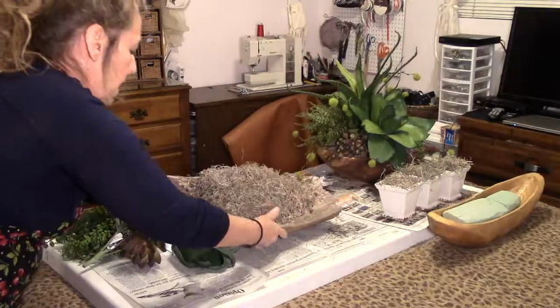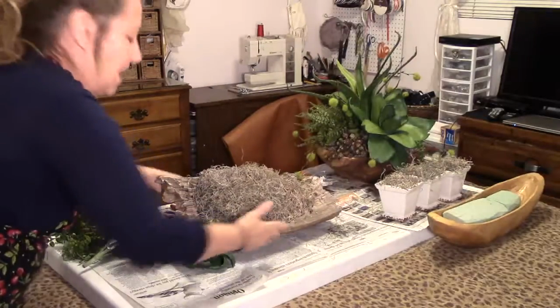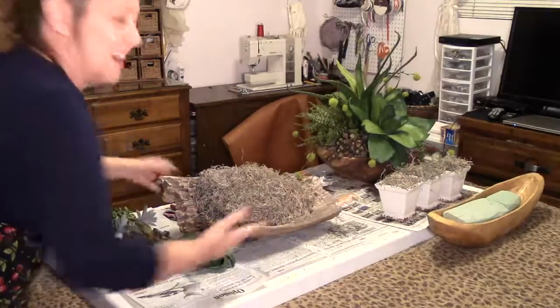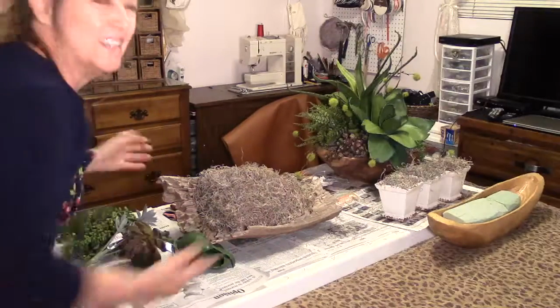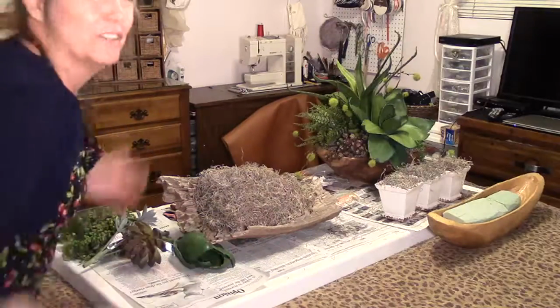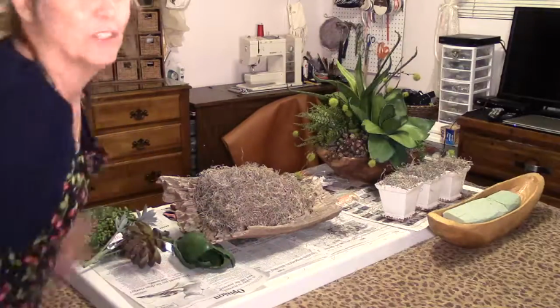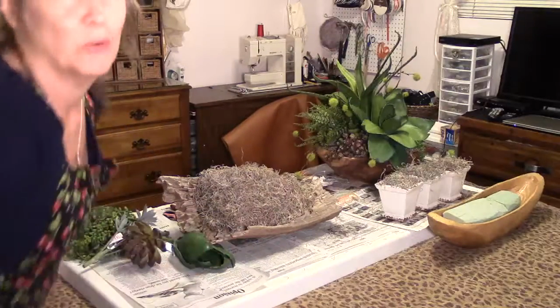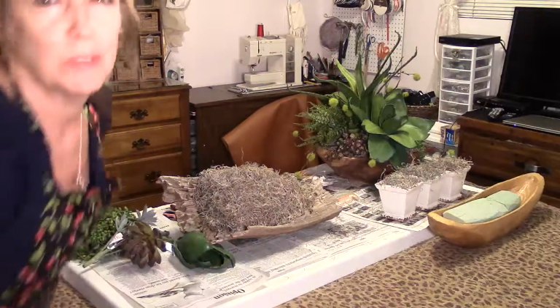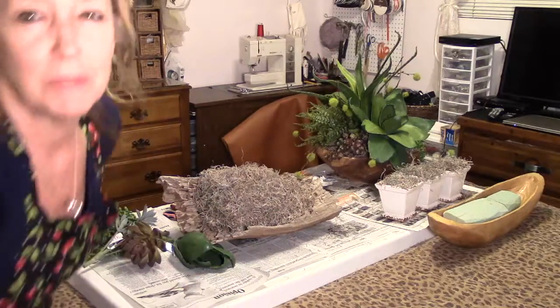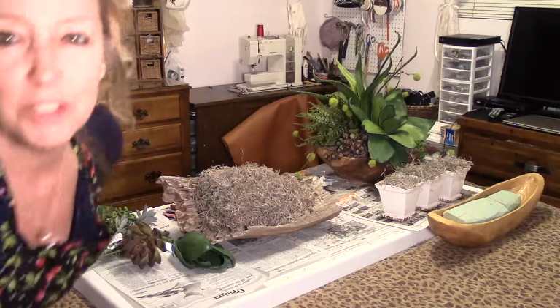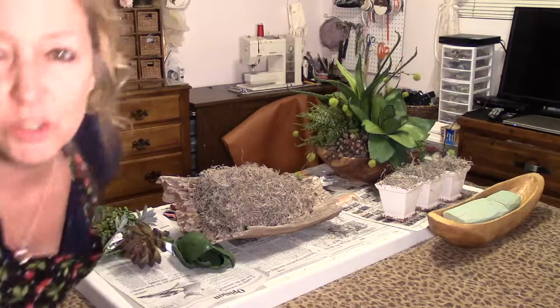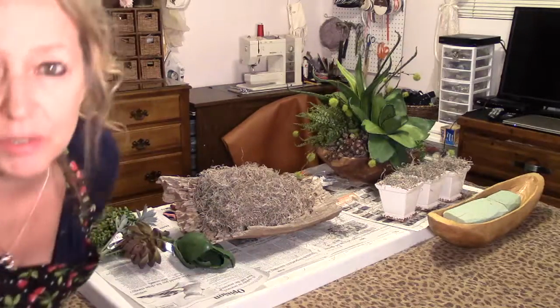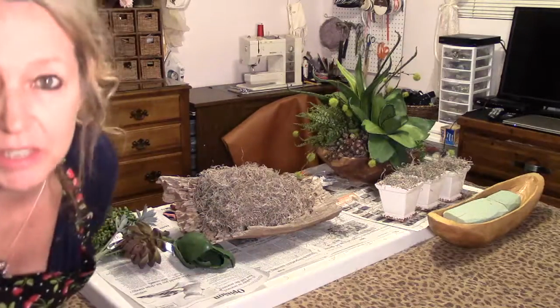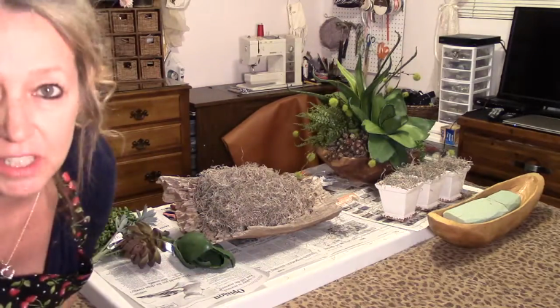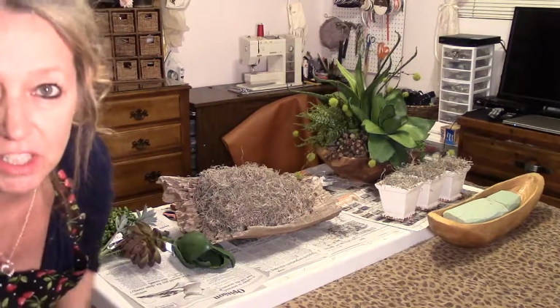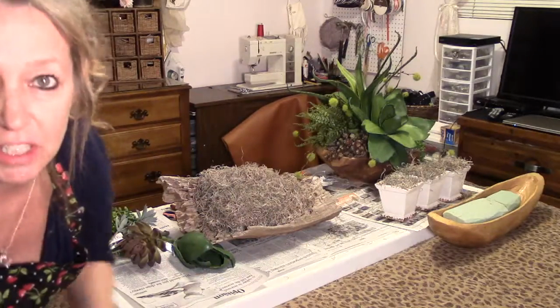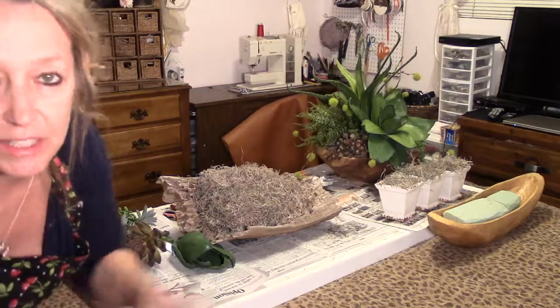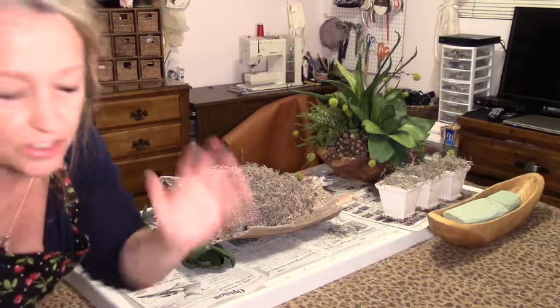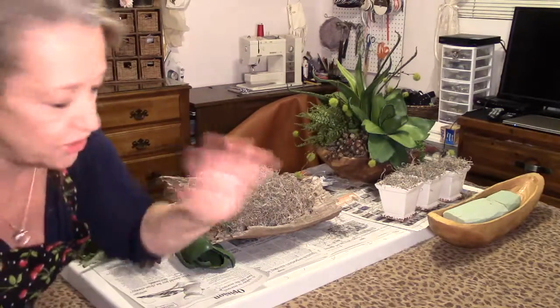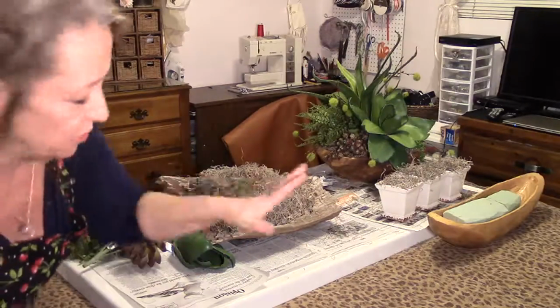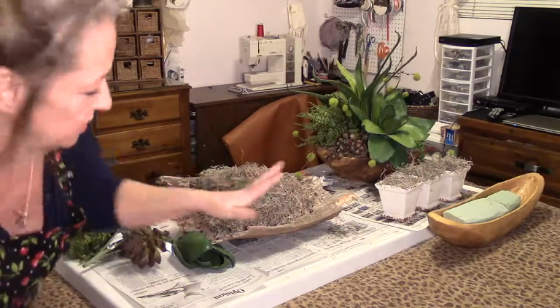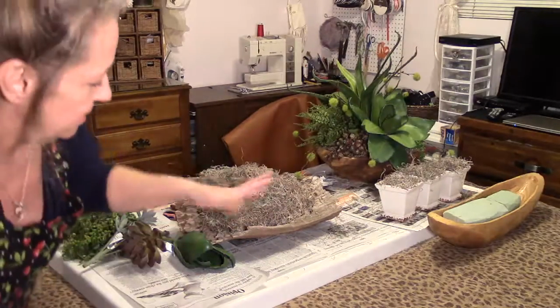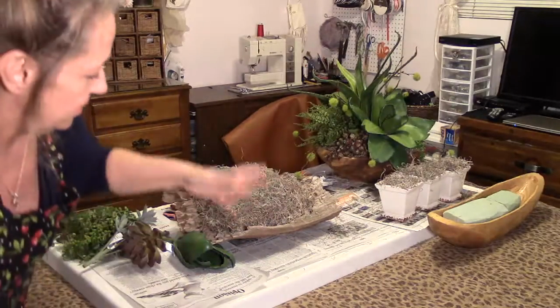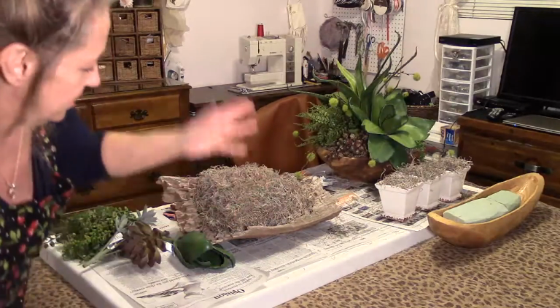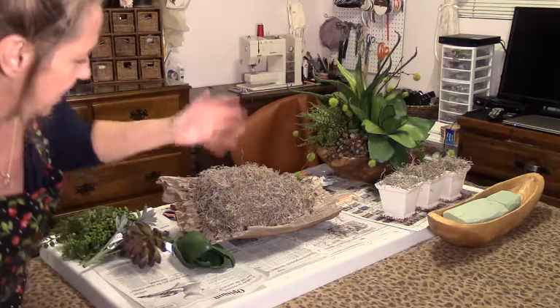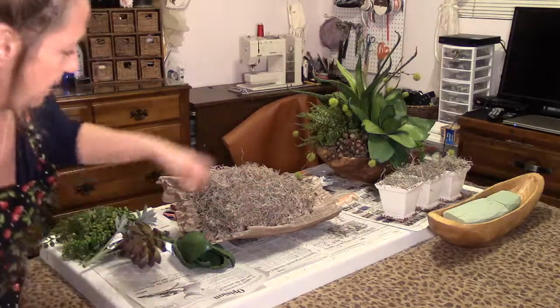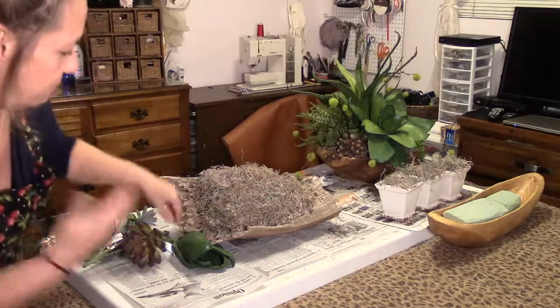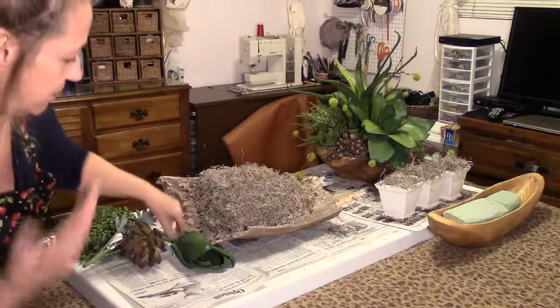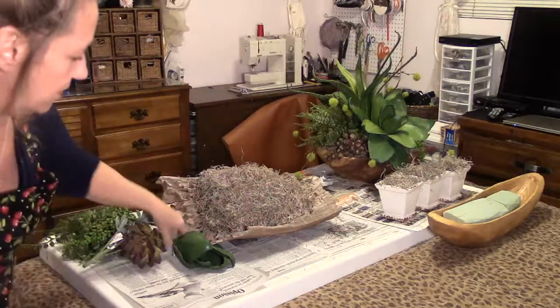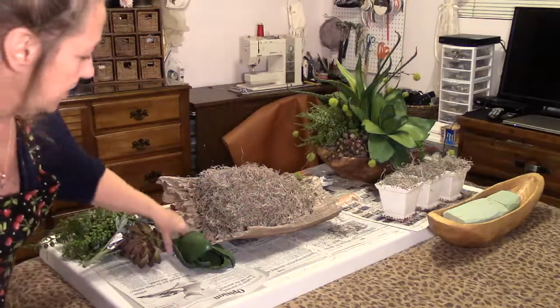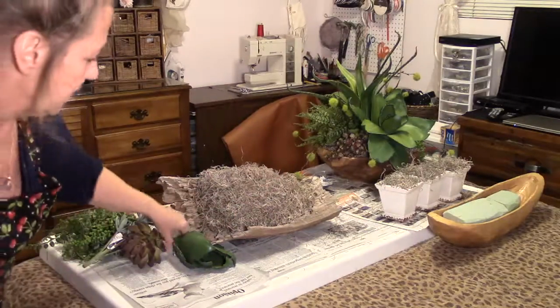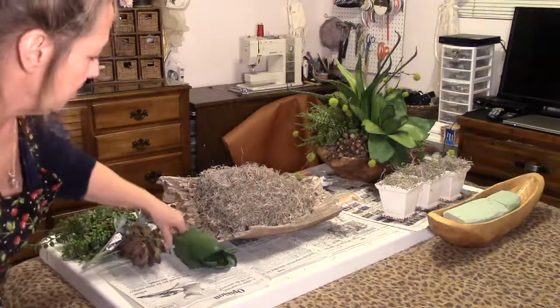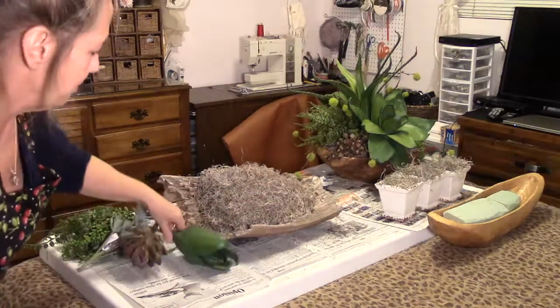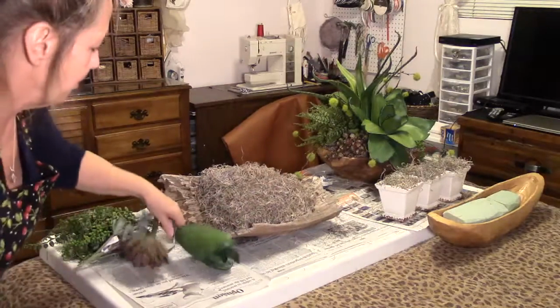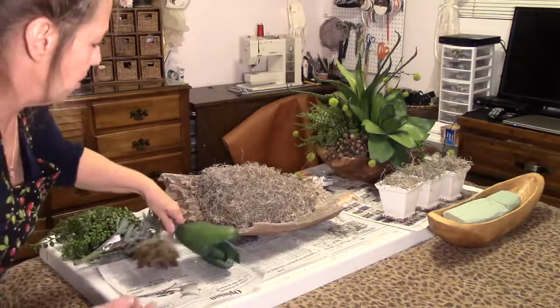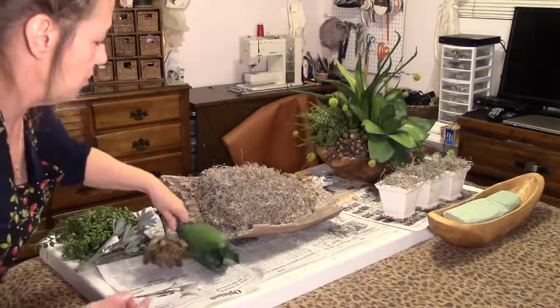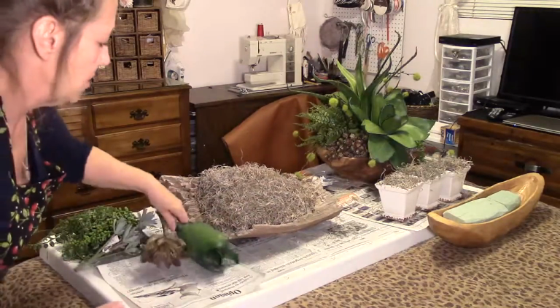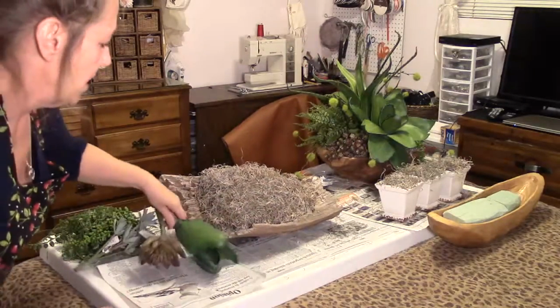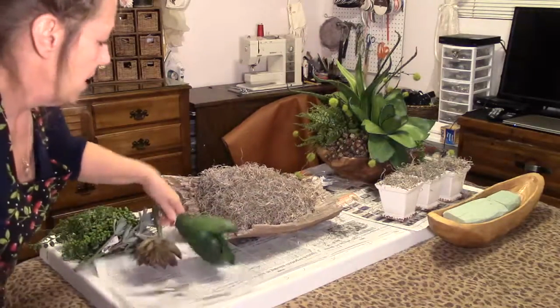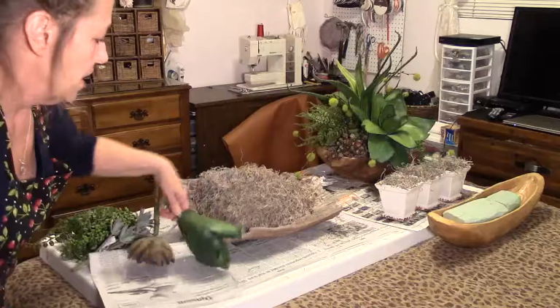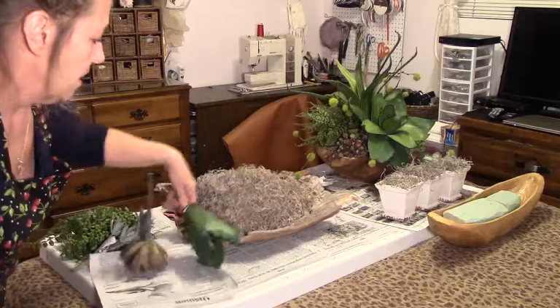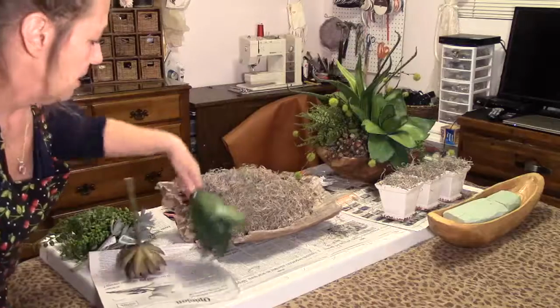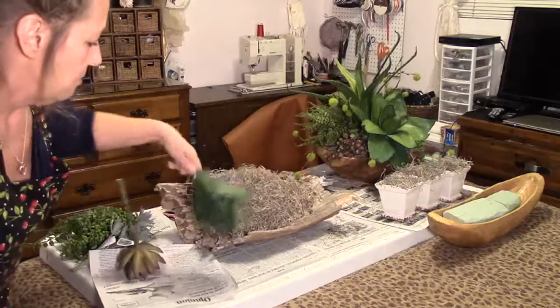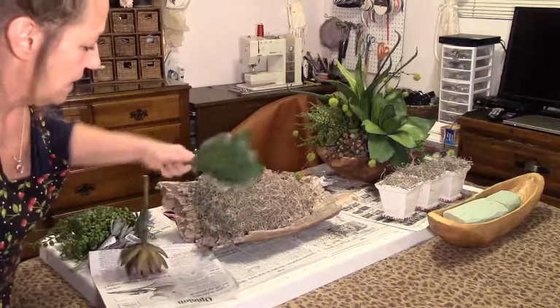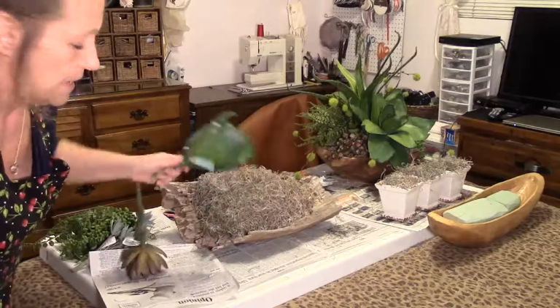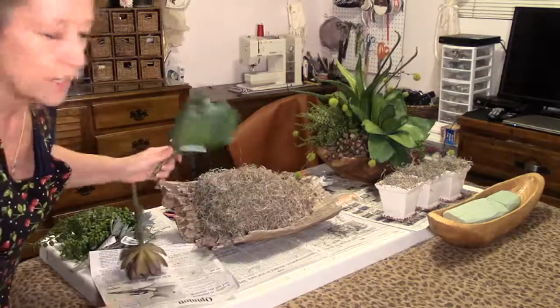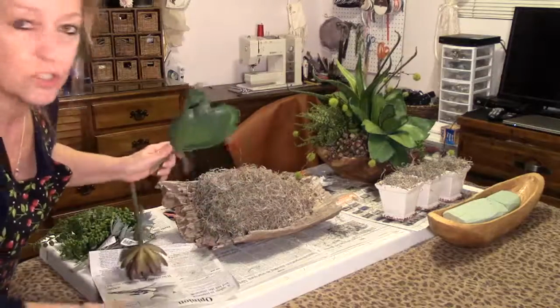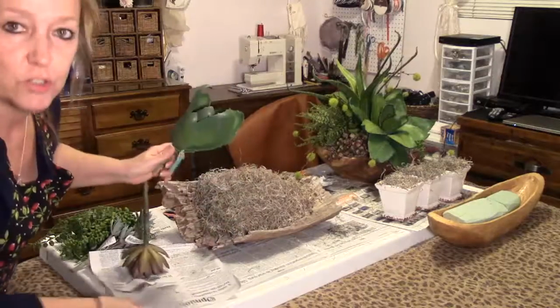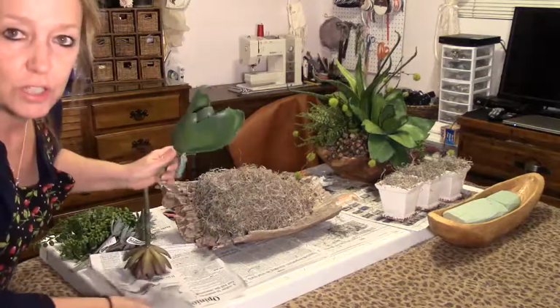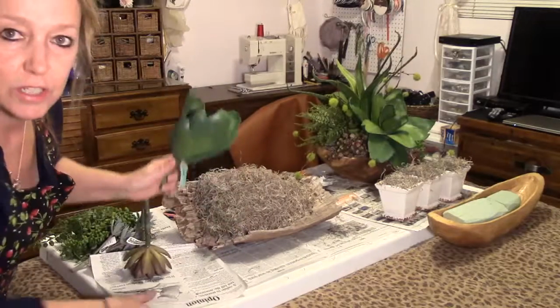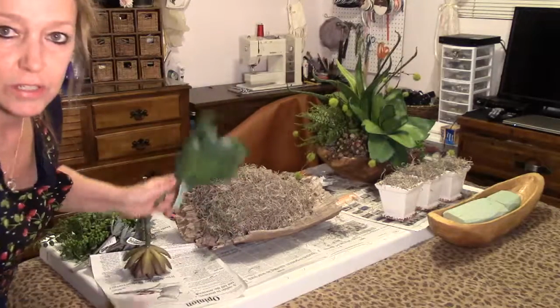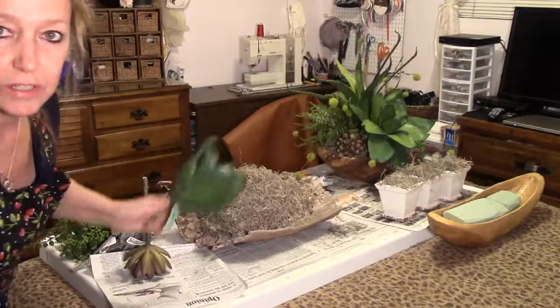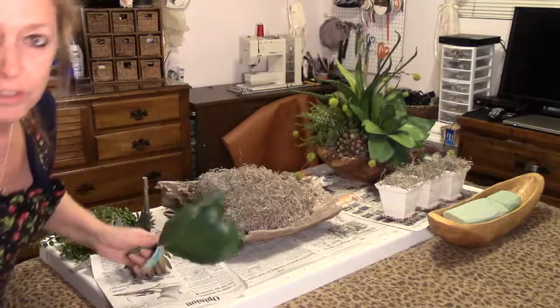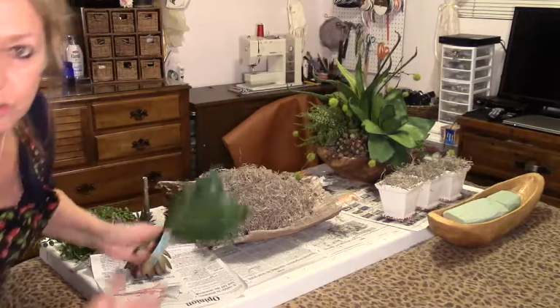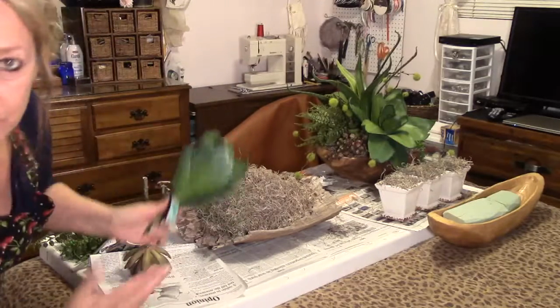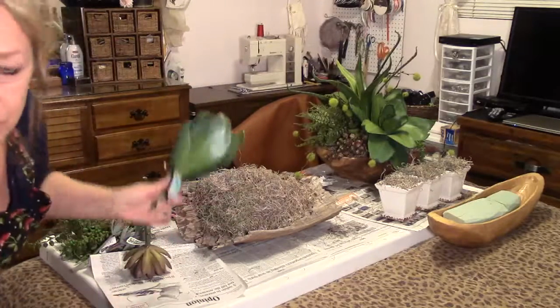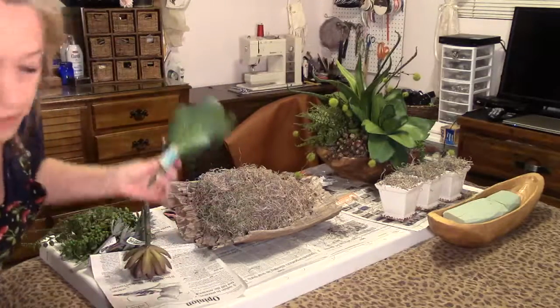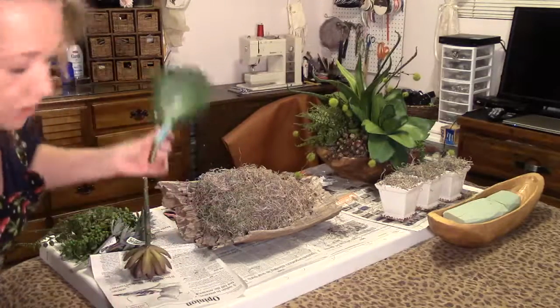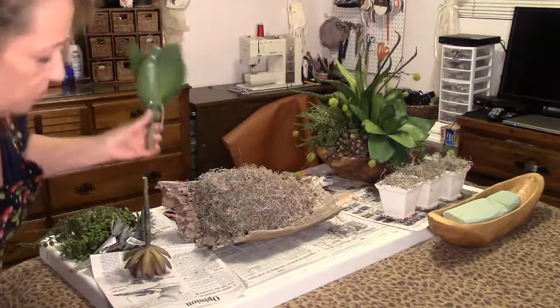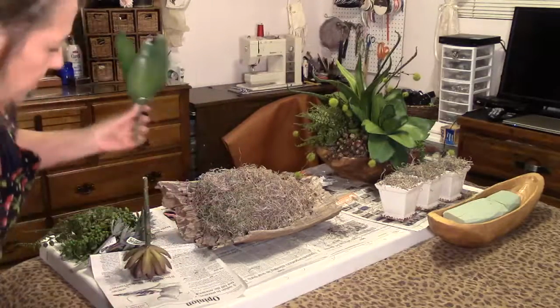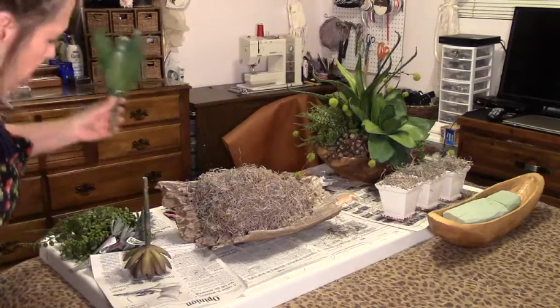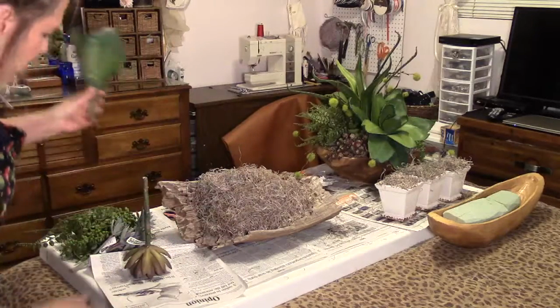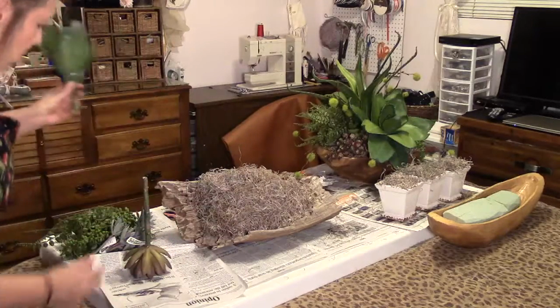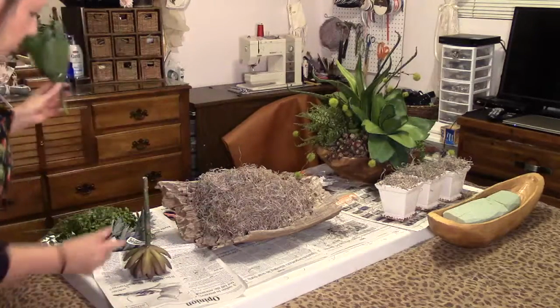I never know what I'm going to do until I do it — just kind of feel it, go with the flow. Buy extra, and then you can always return what you don't use.